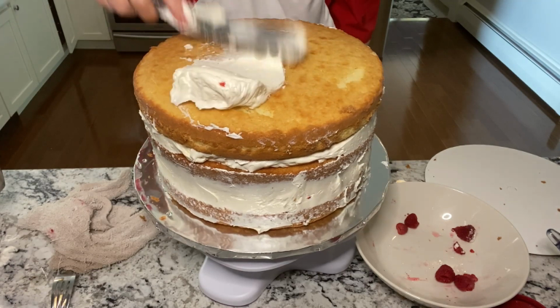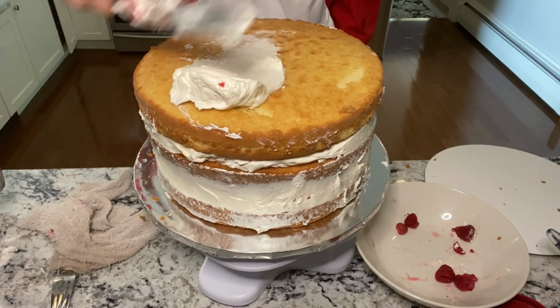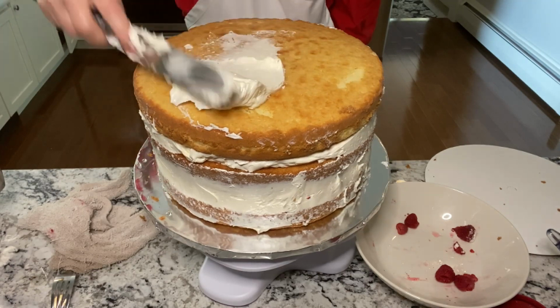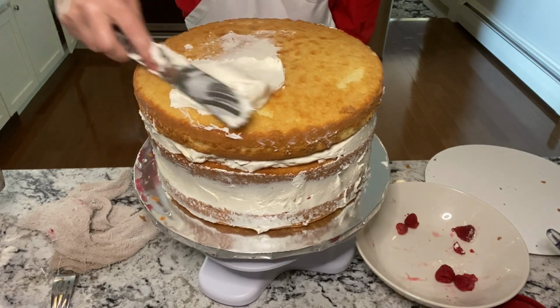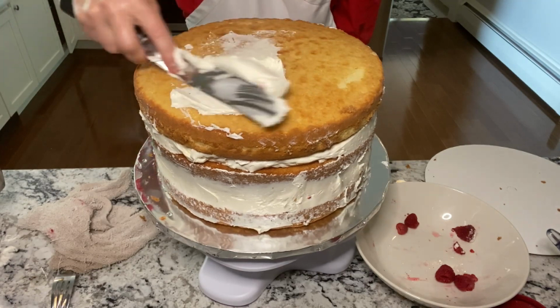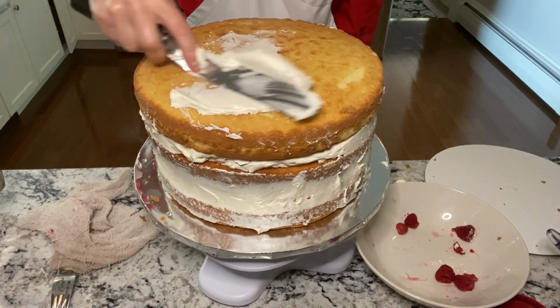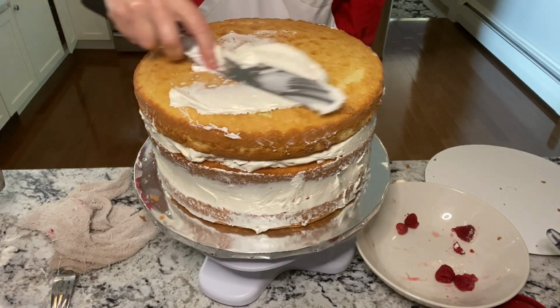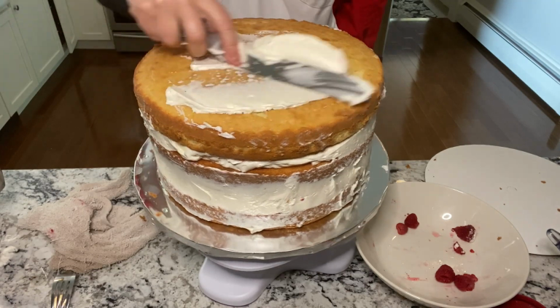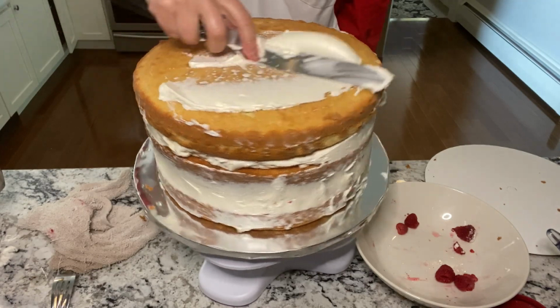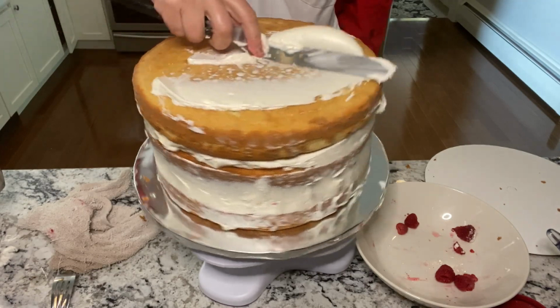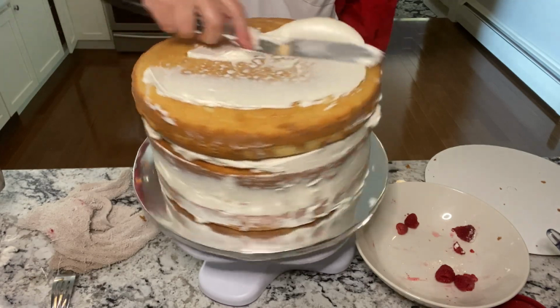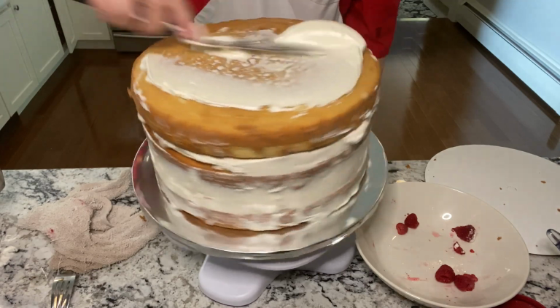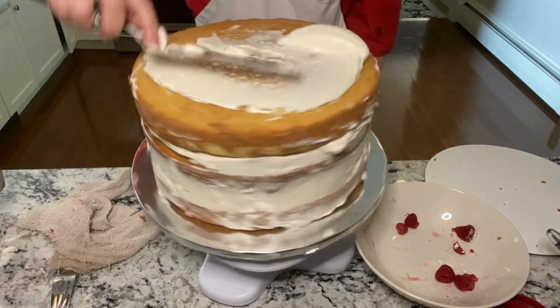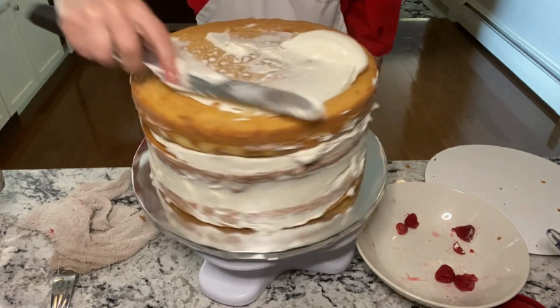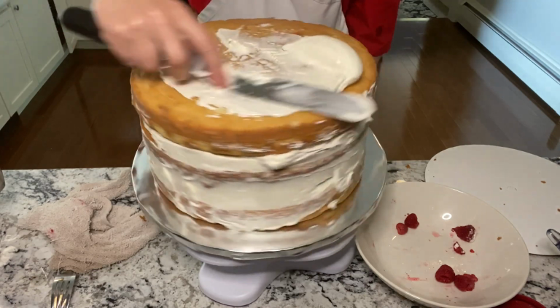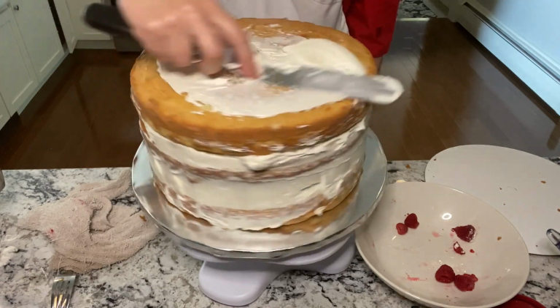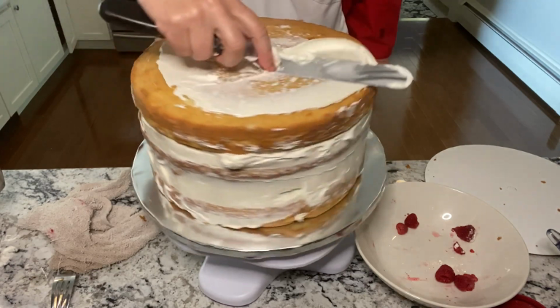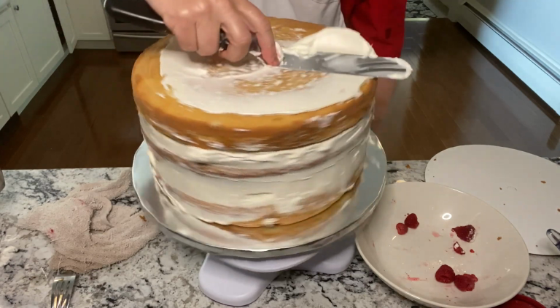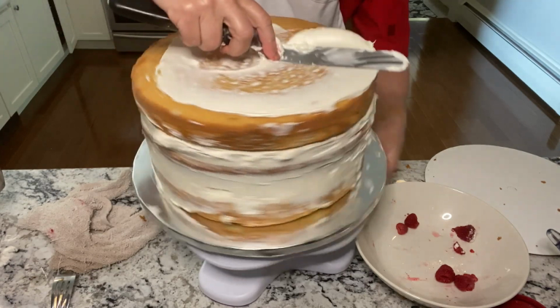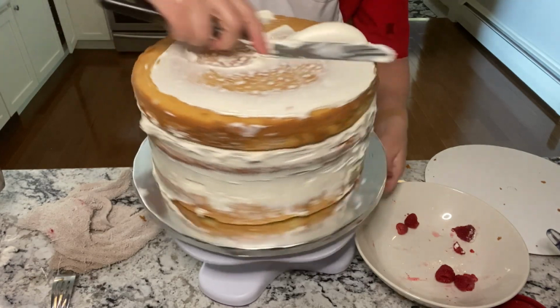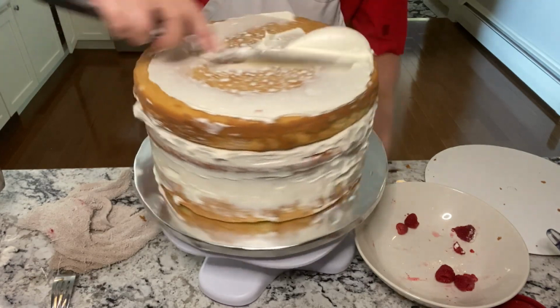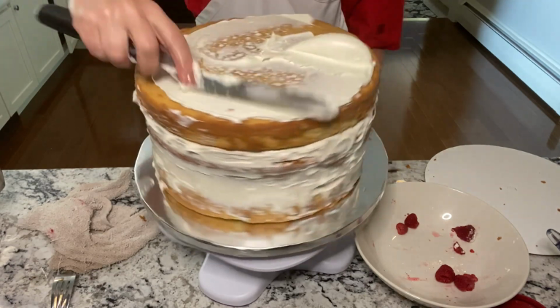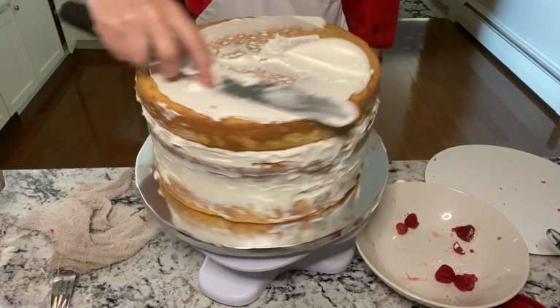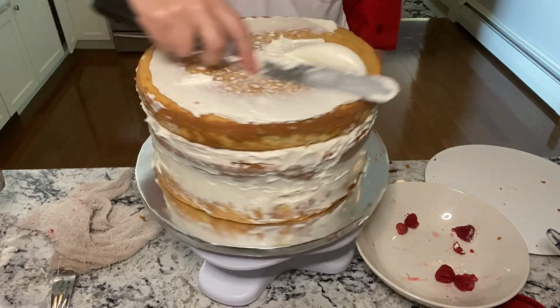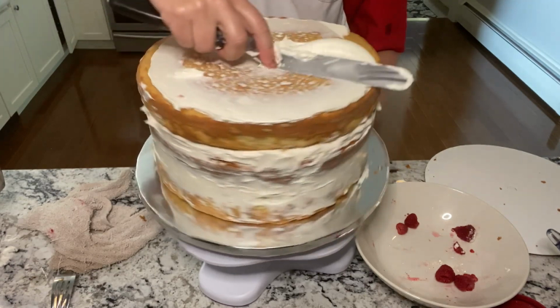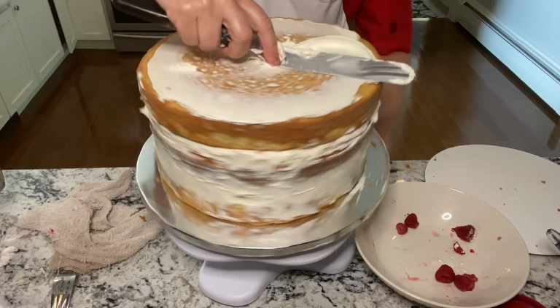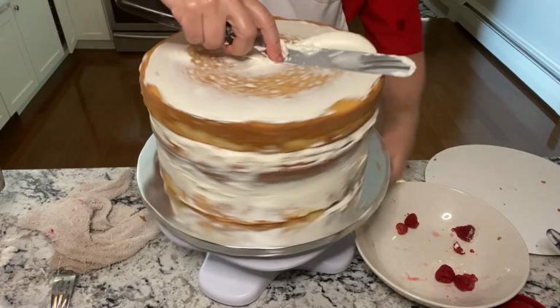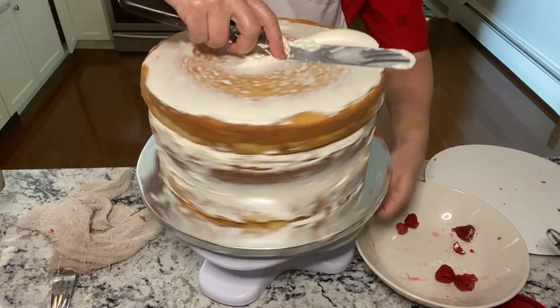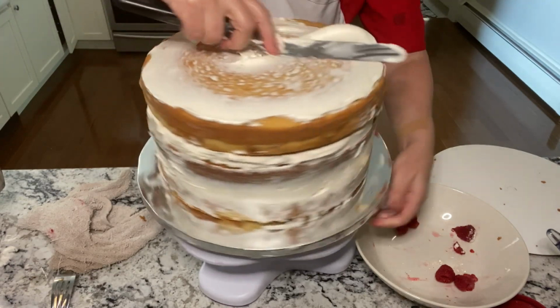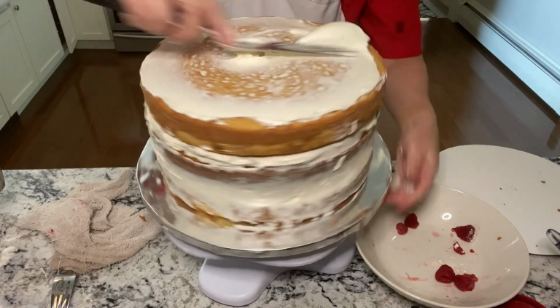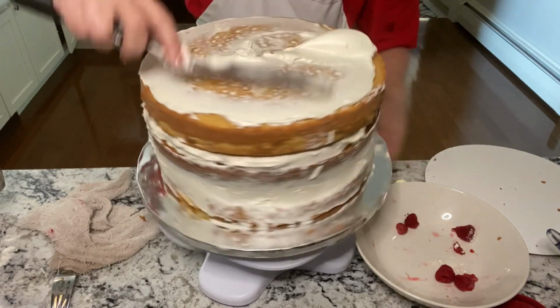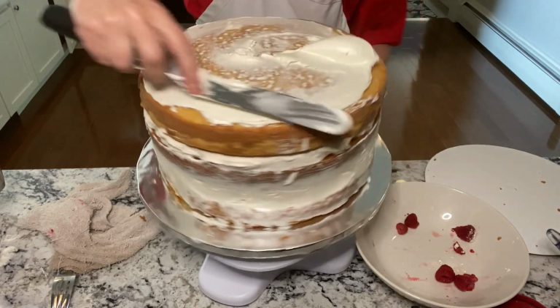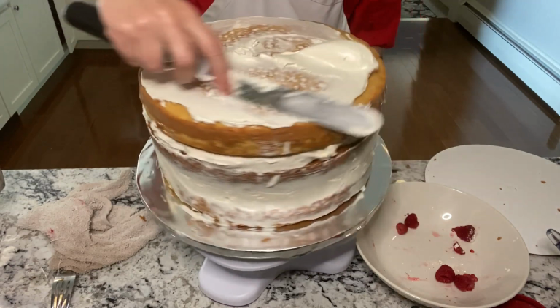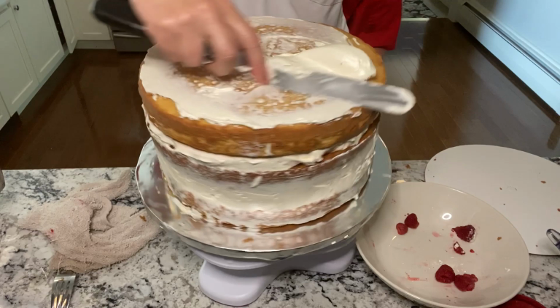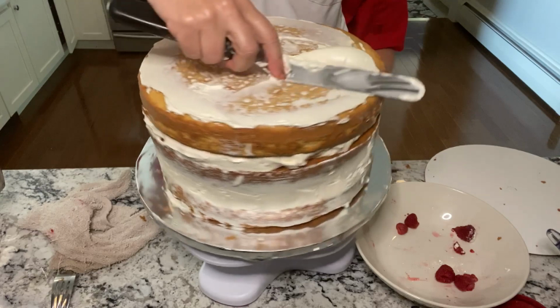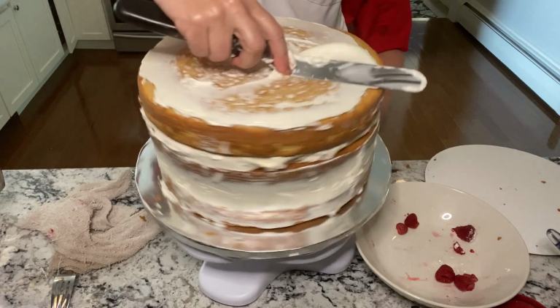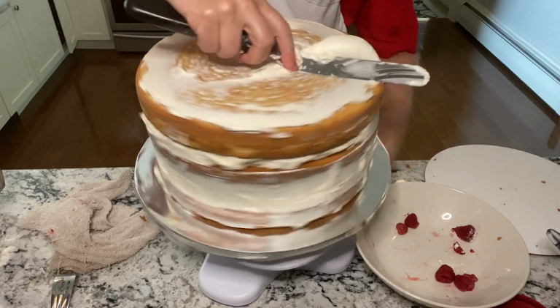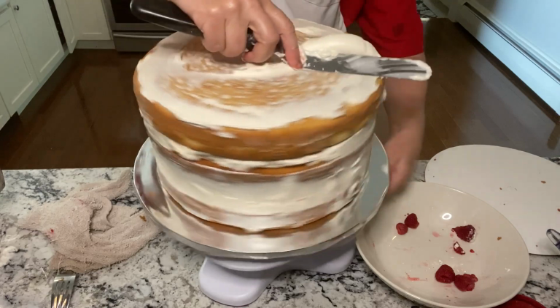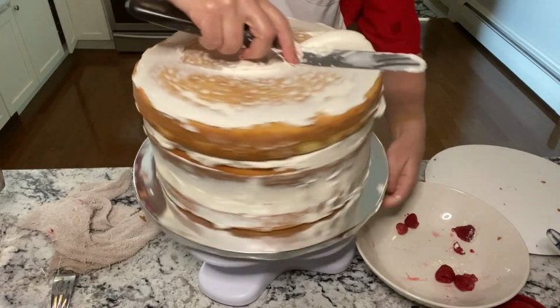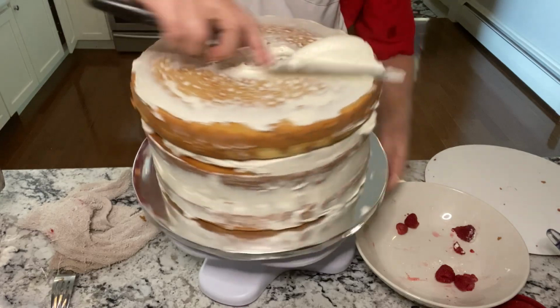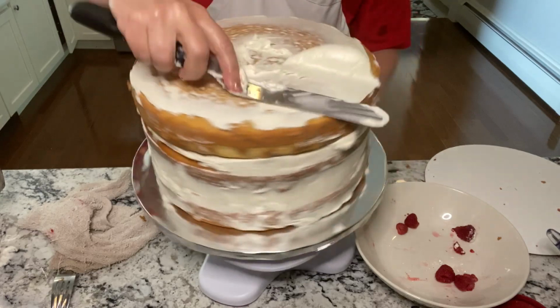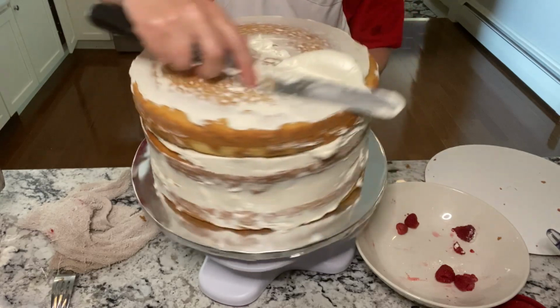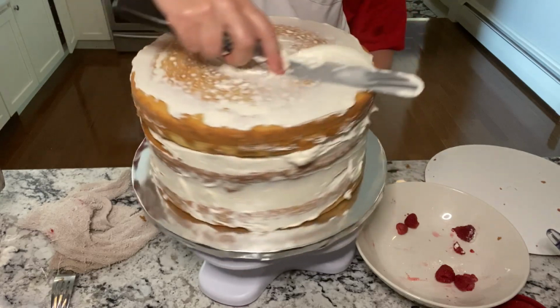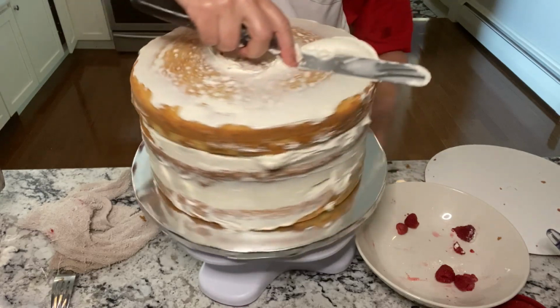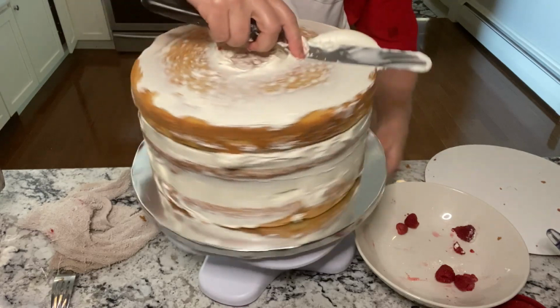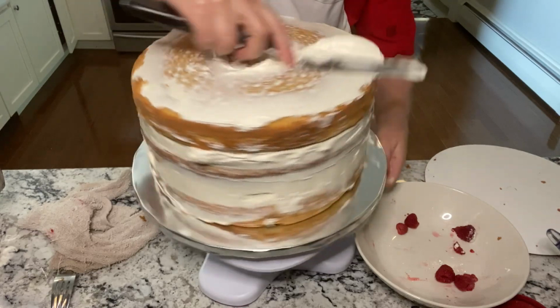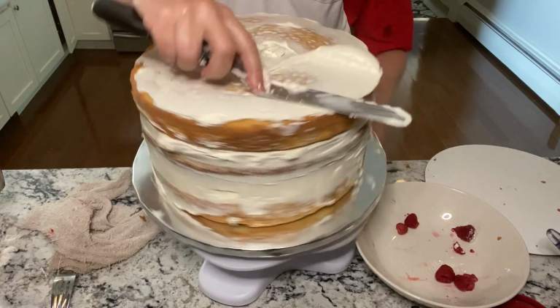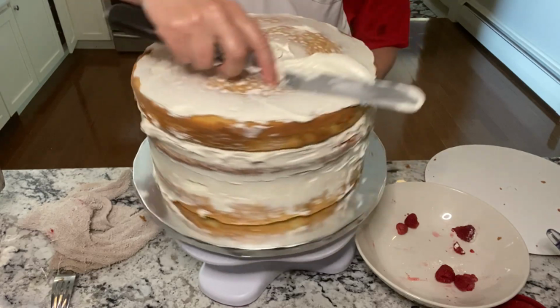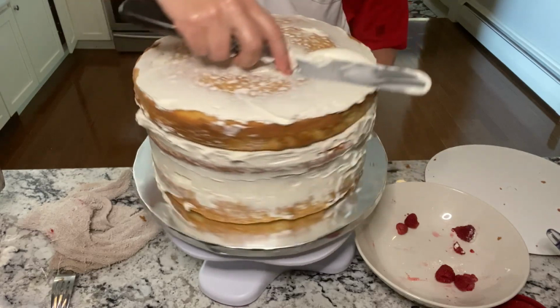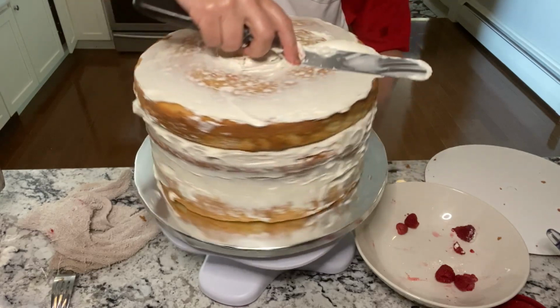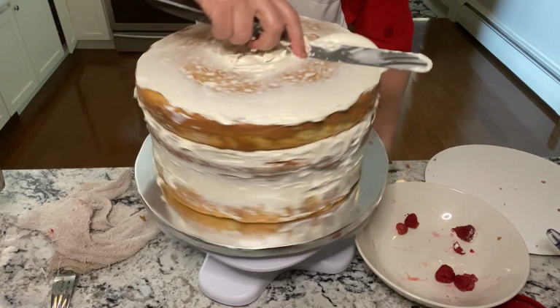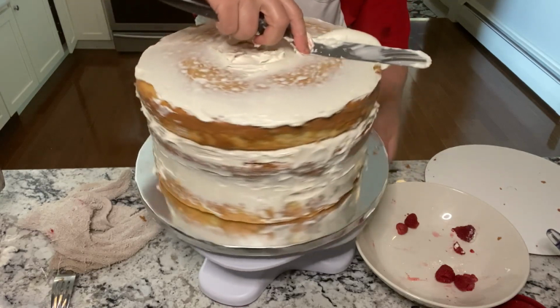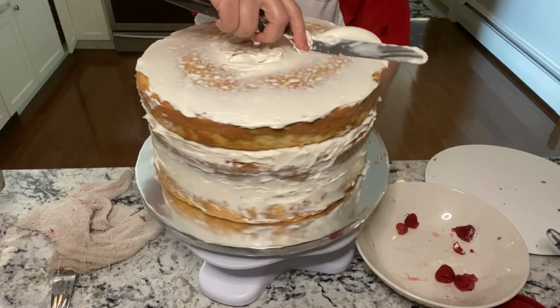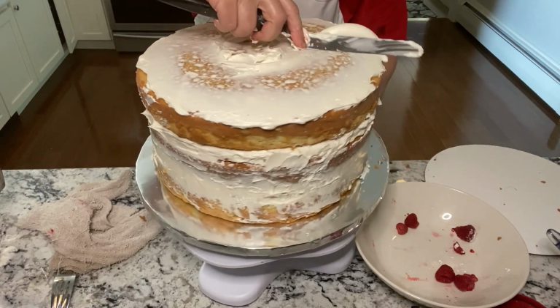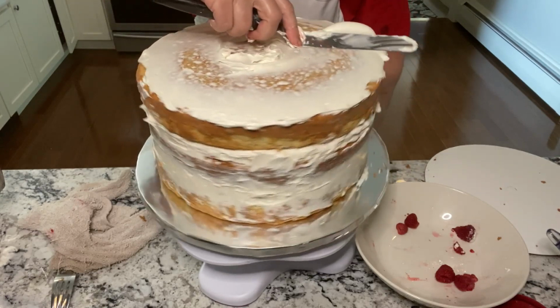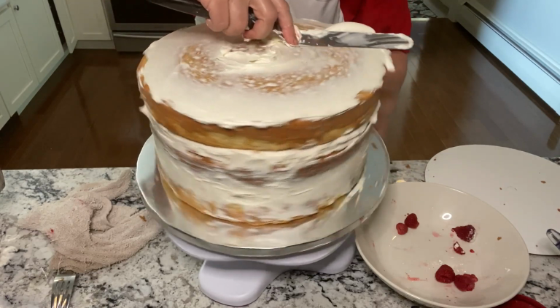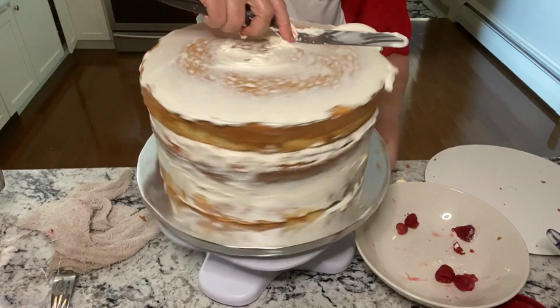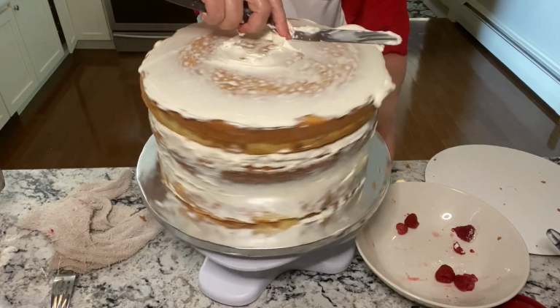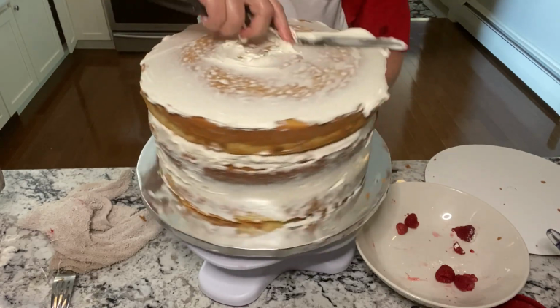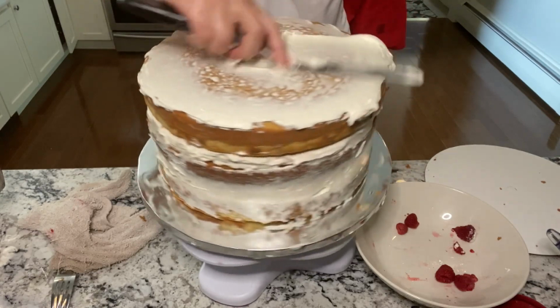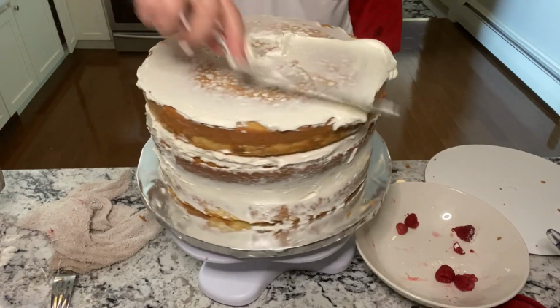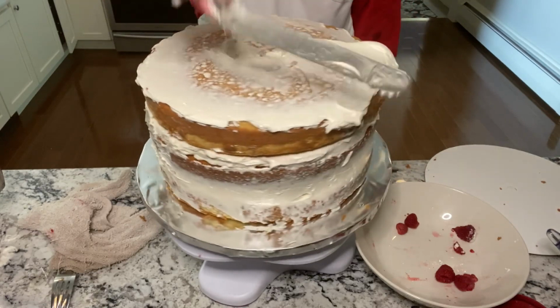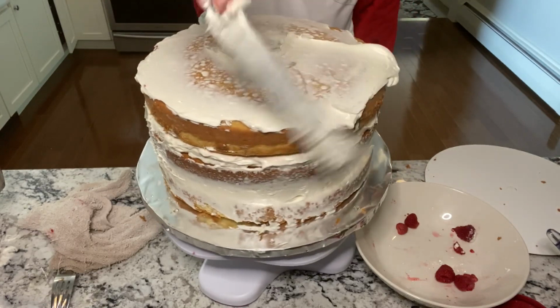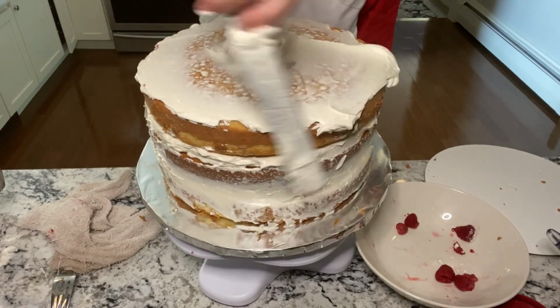A thin coat of buttercream goes on the entire cake. Then you can smooth out the frosting a little bit. Wrap and refrigerate.